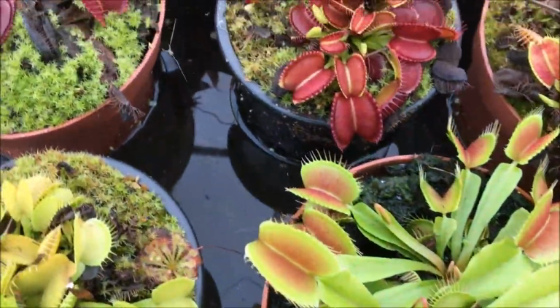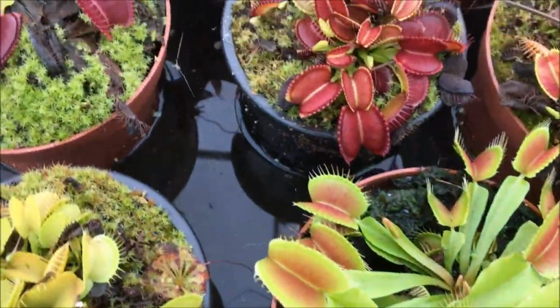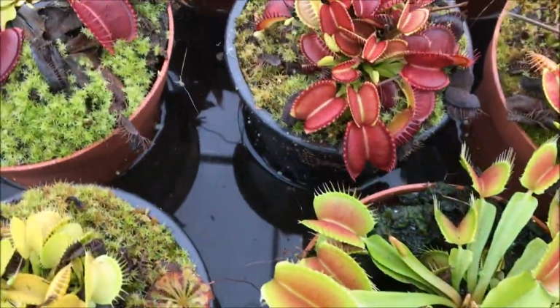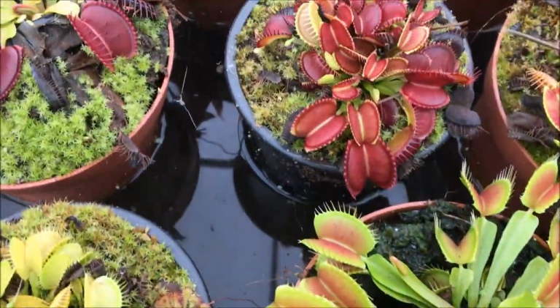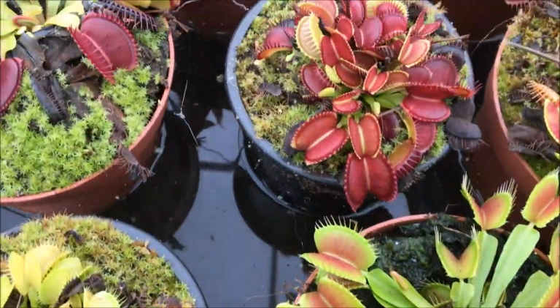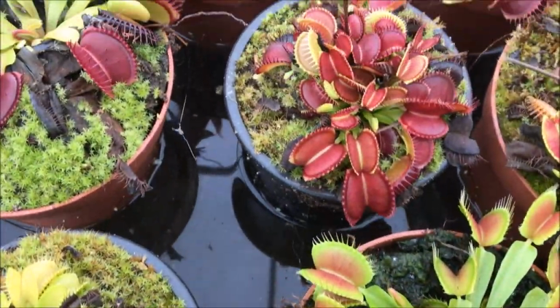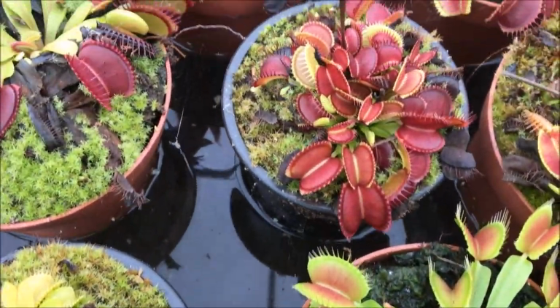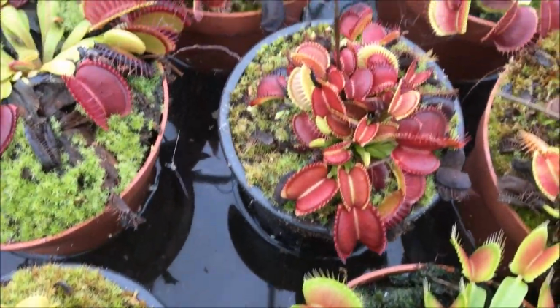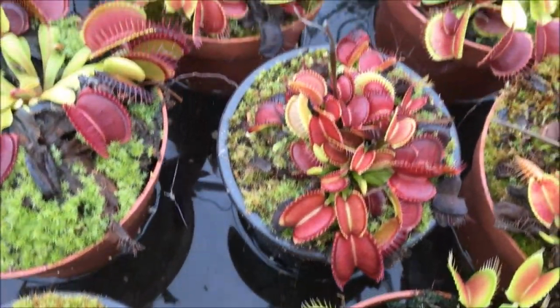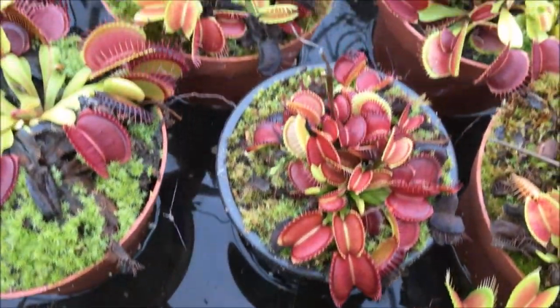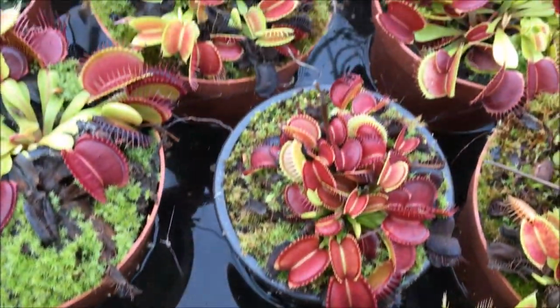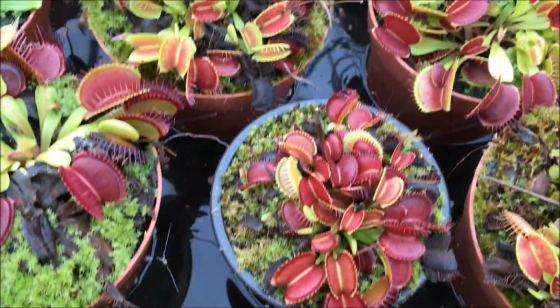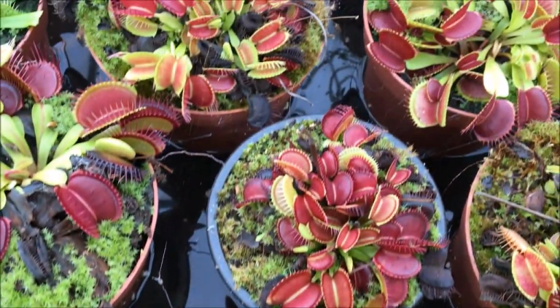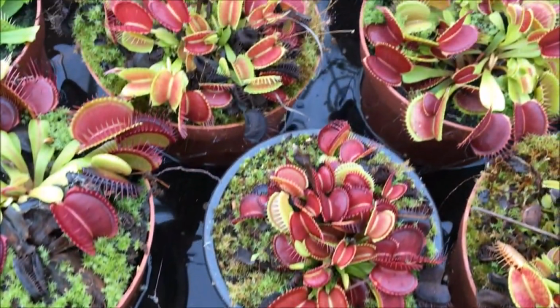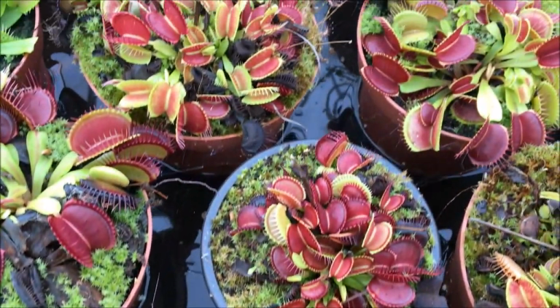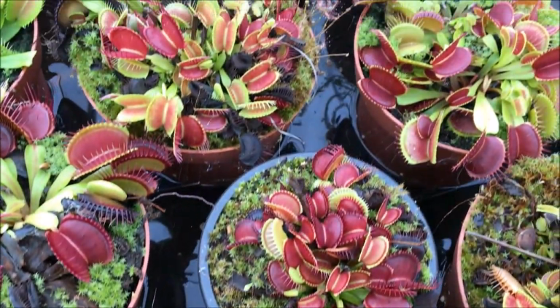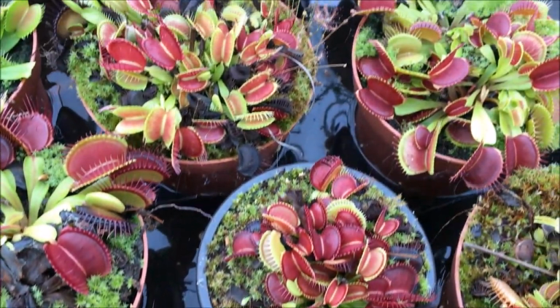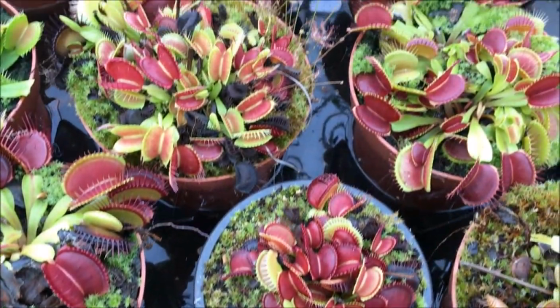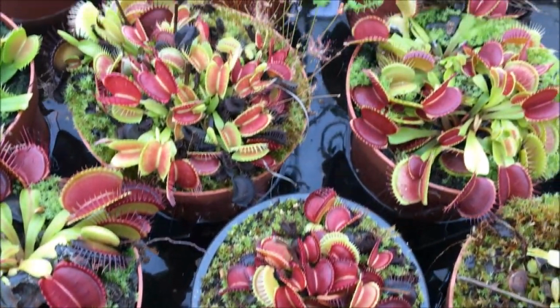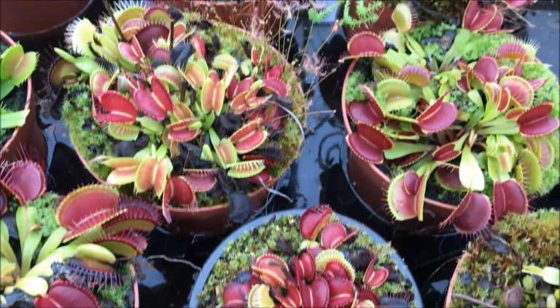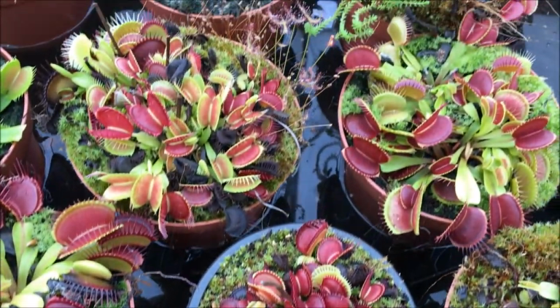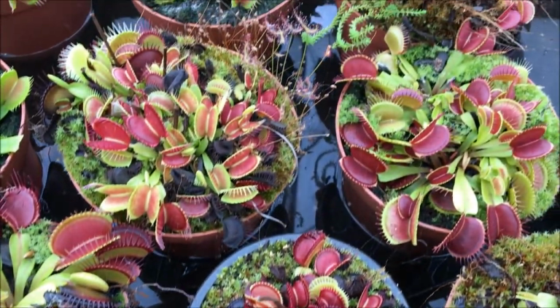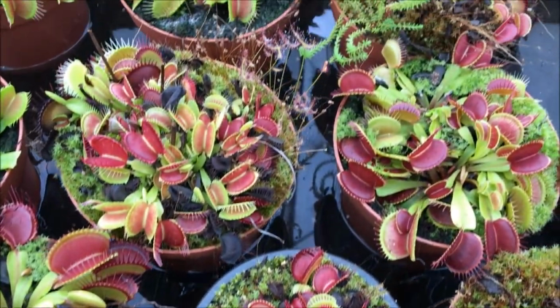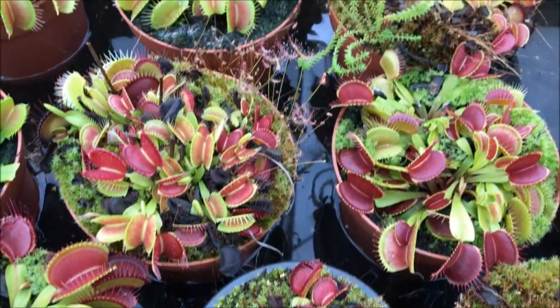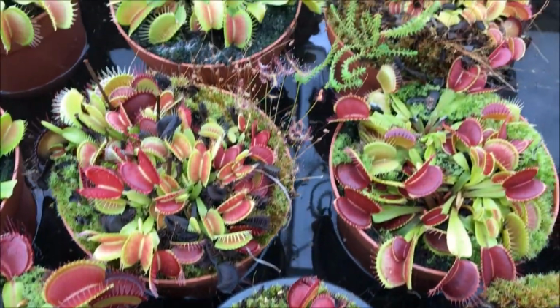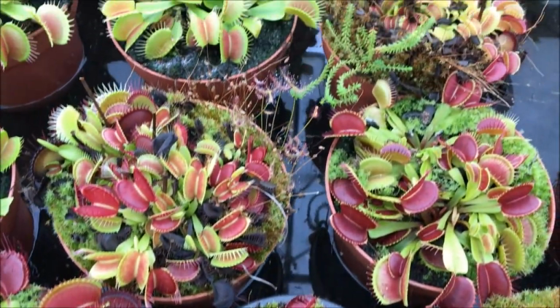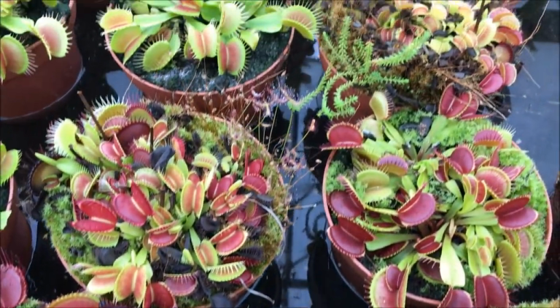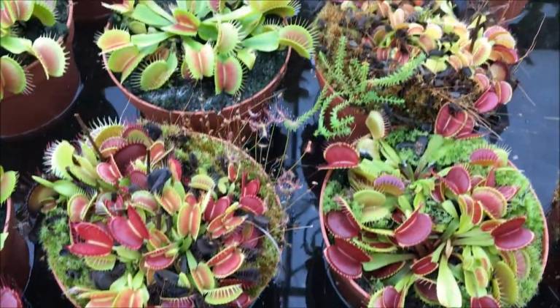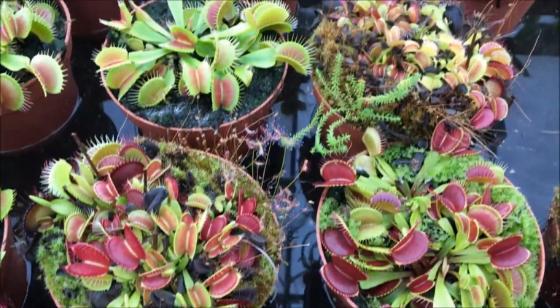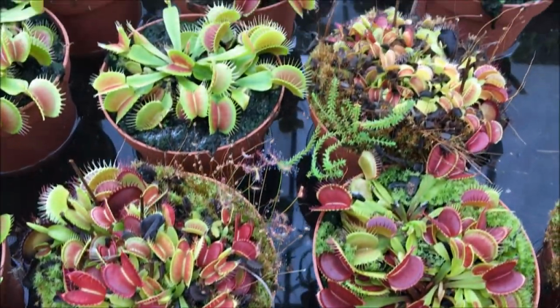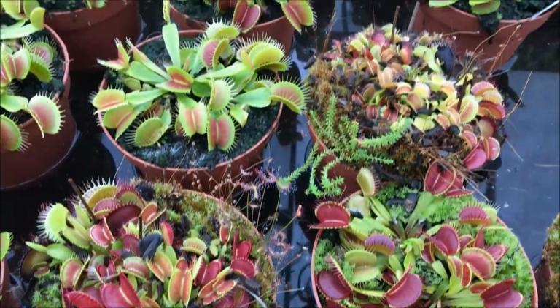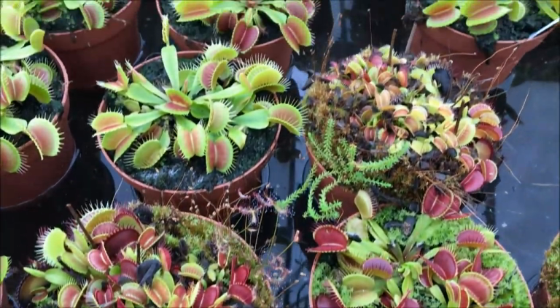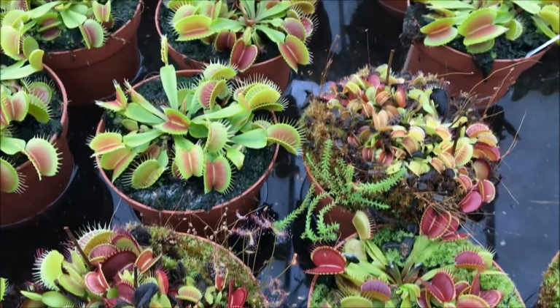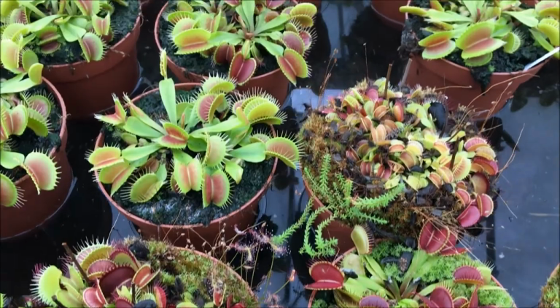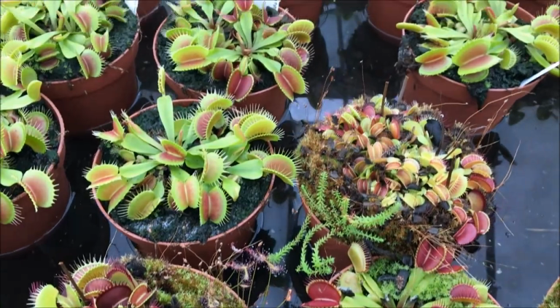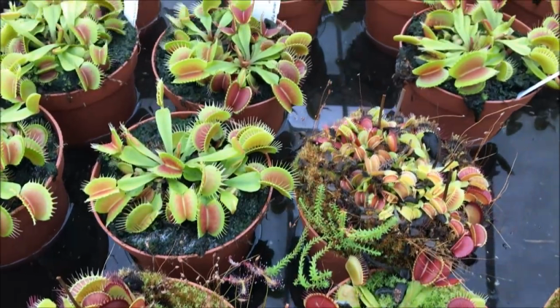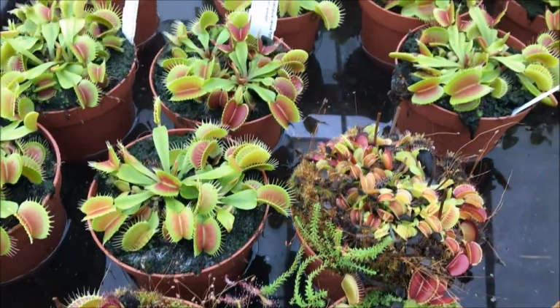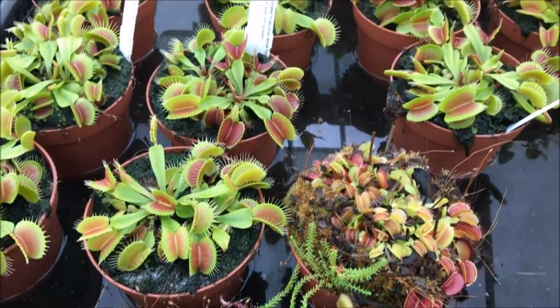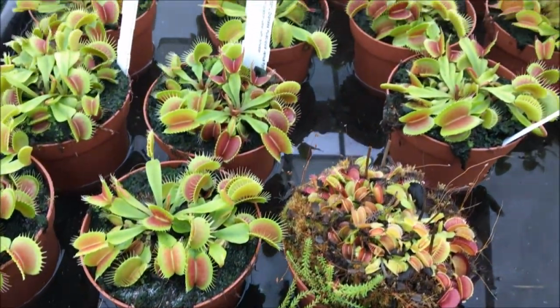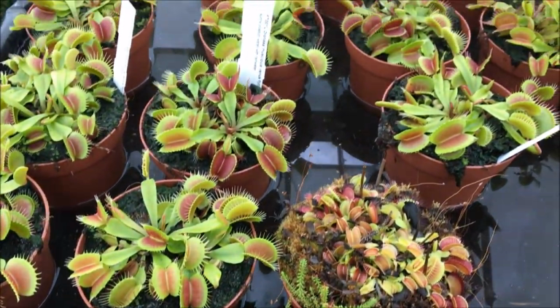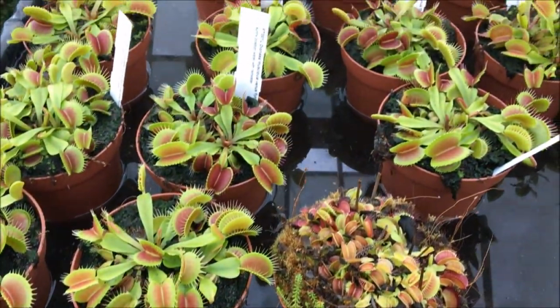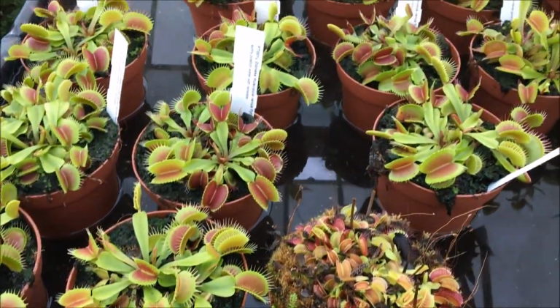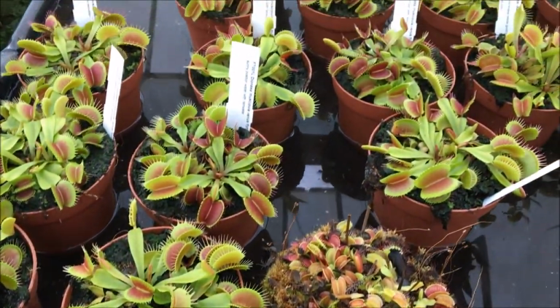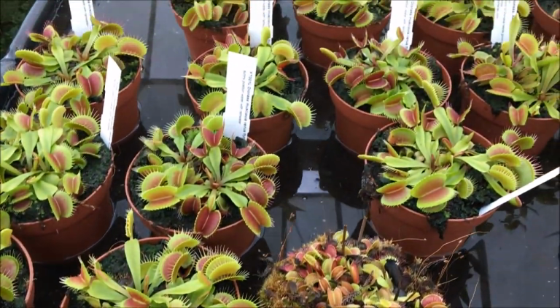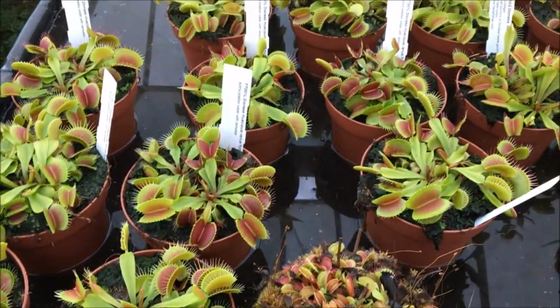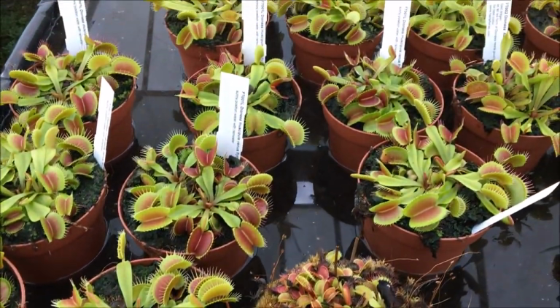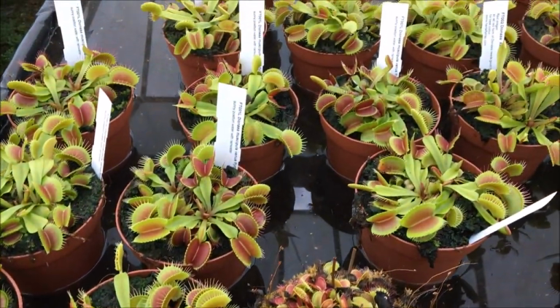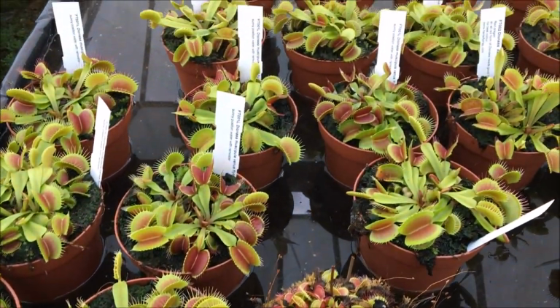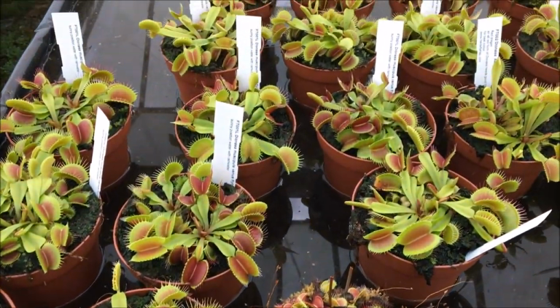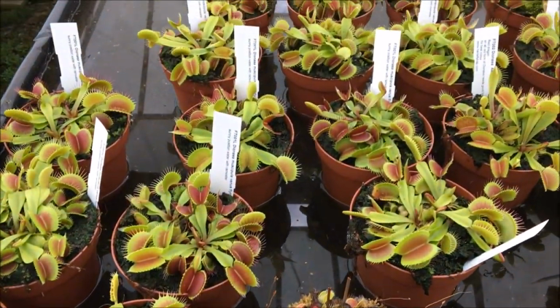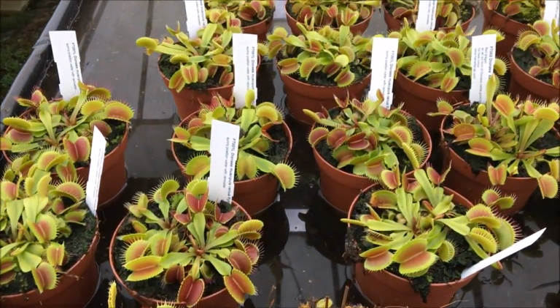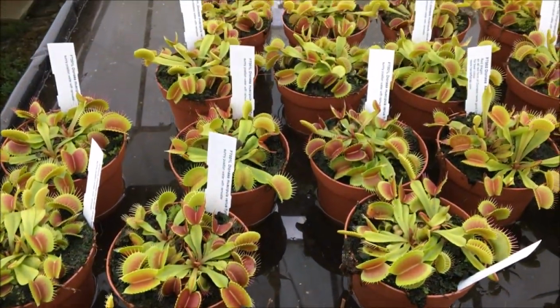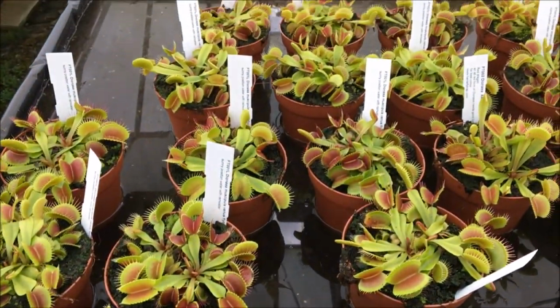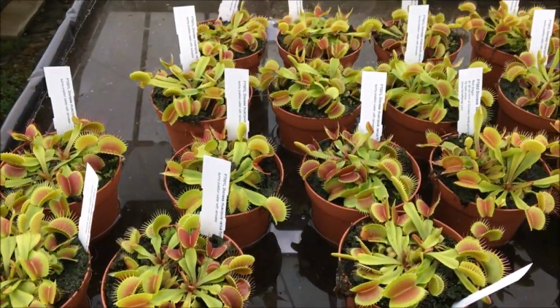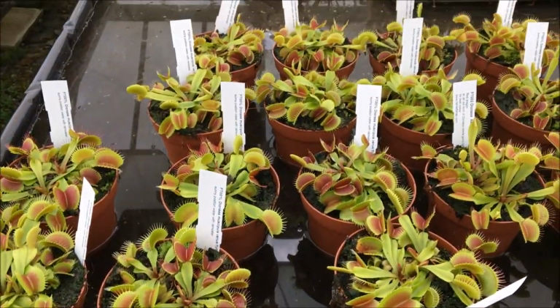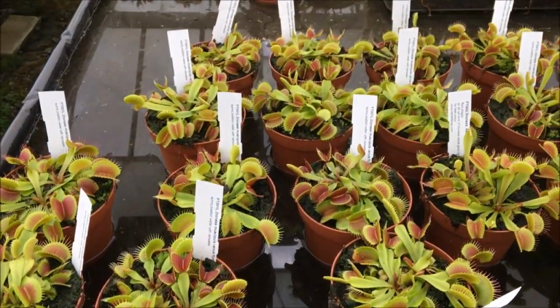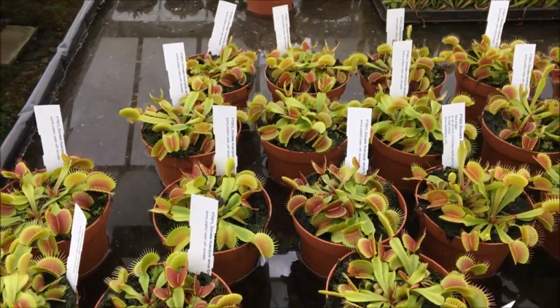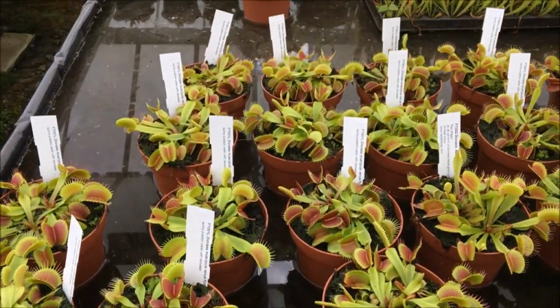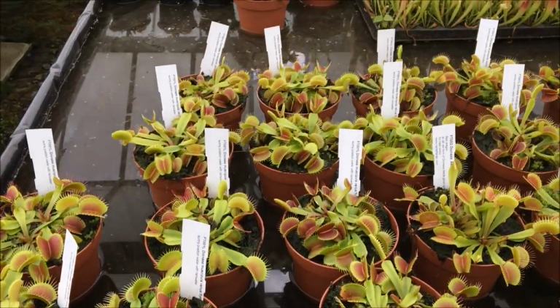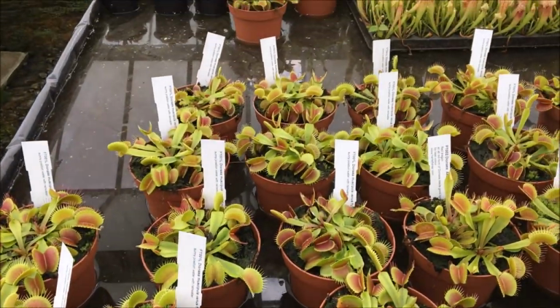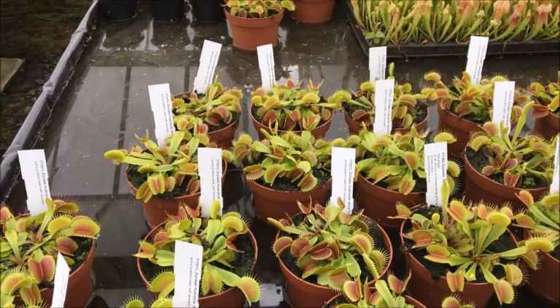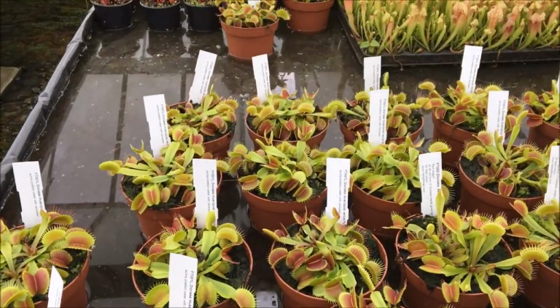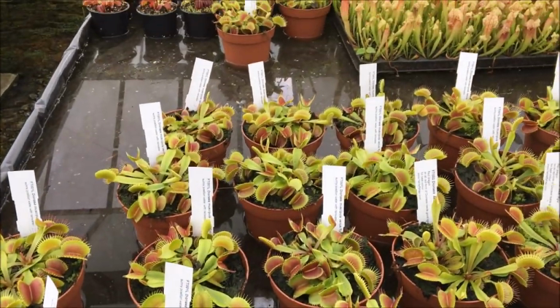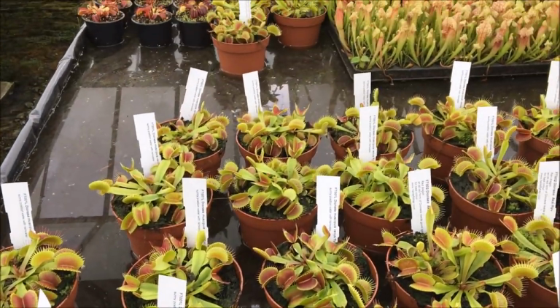And check this out — loads and loads of Venus flytraps, hundreds and hundreds, all up for sale. Five pounds each. Just look at that sea of flytraps right there. Unbelievable.